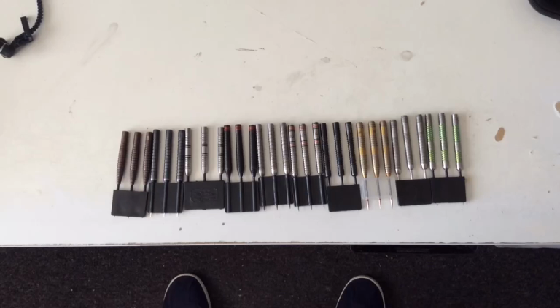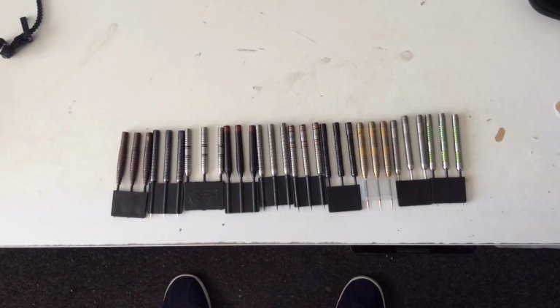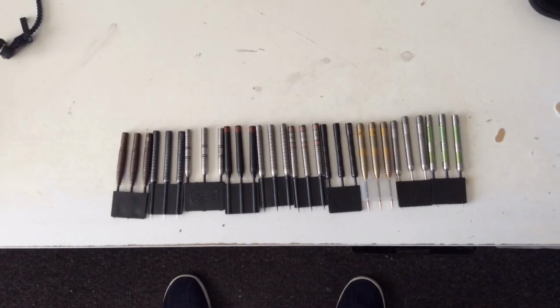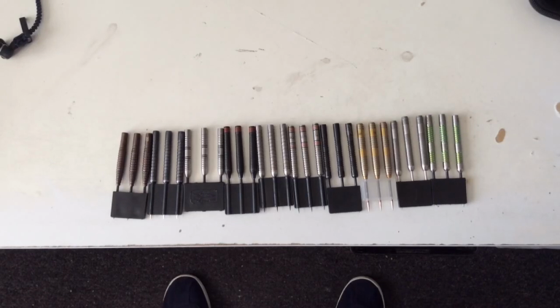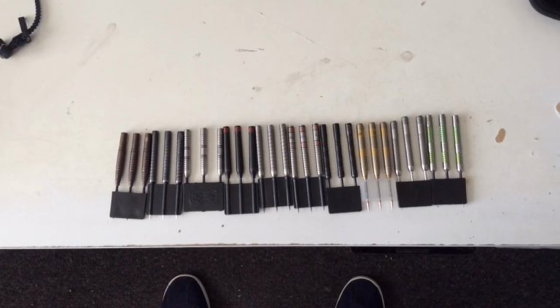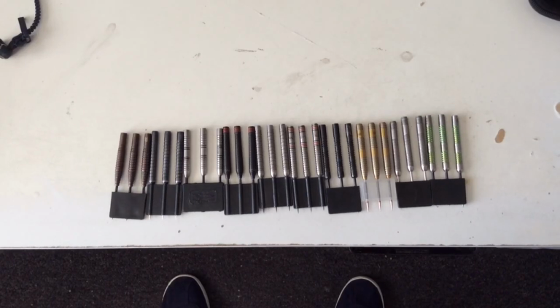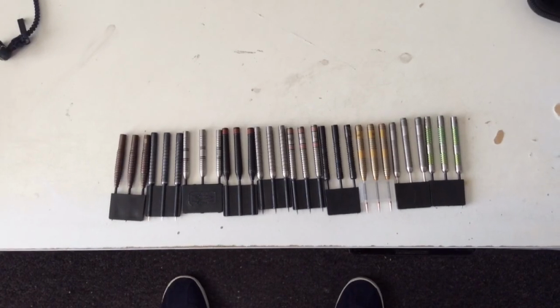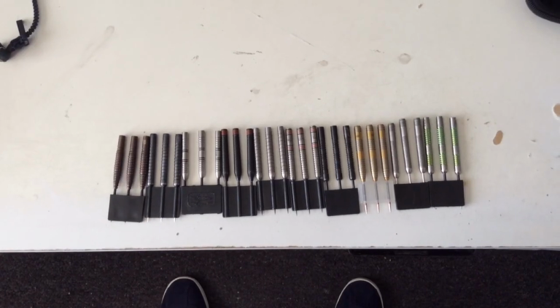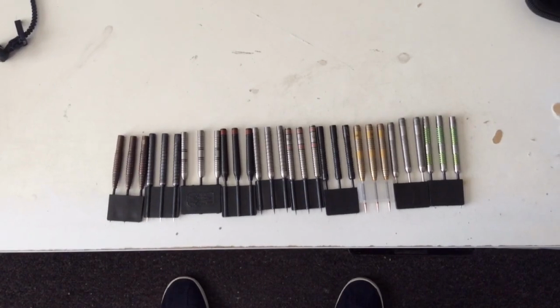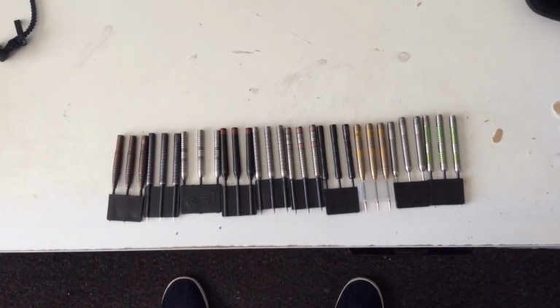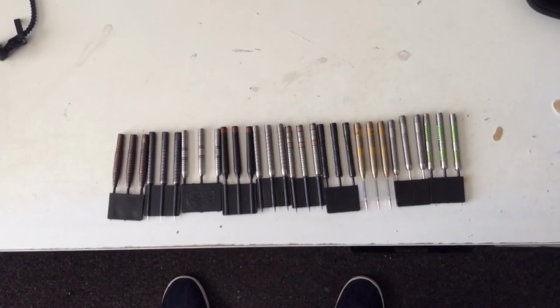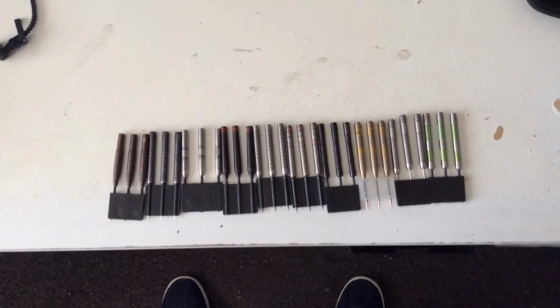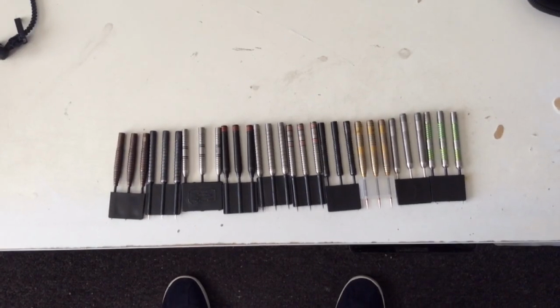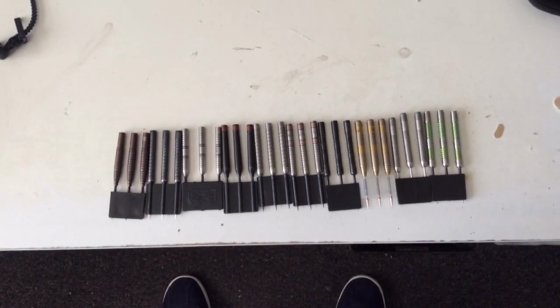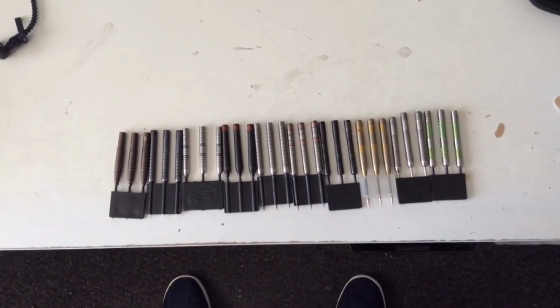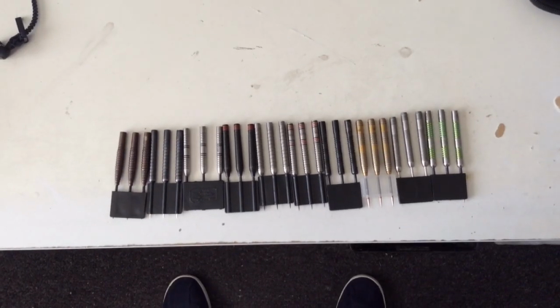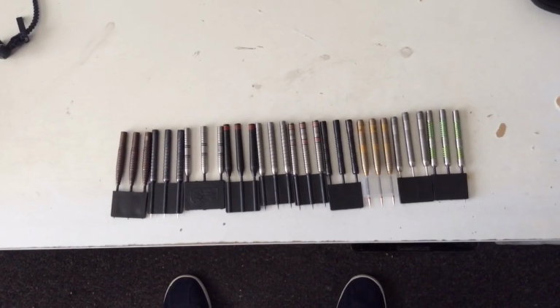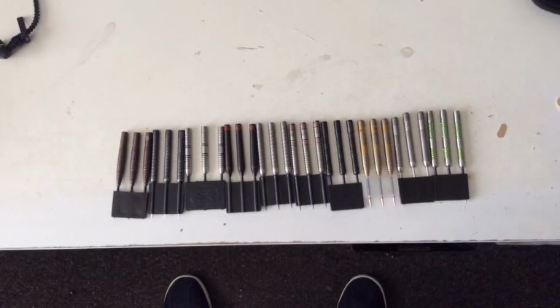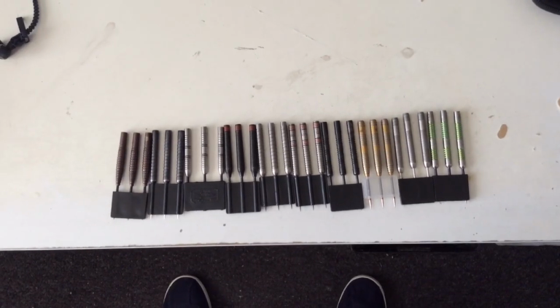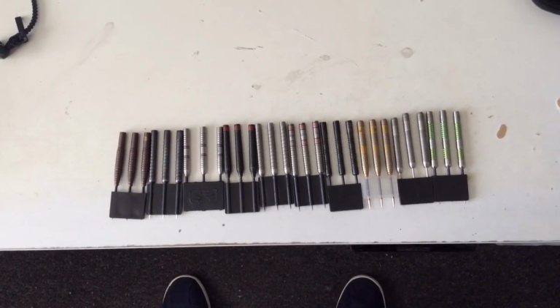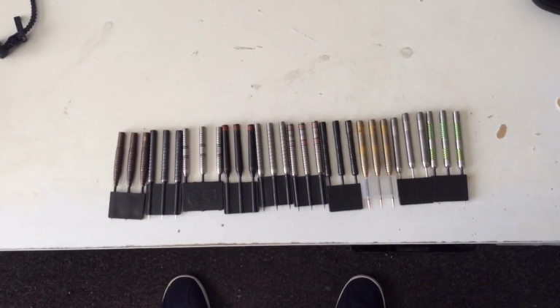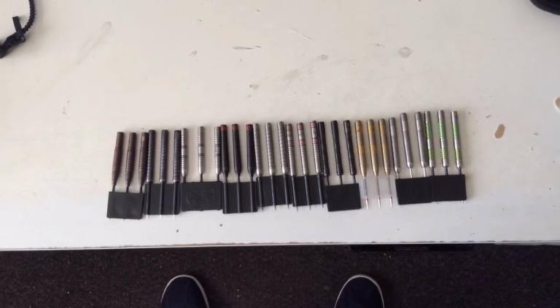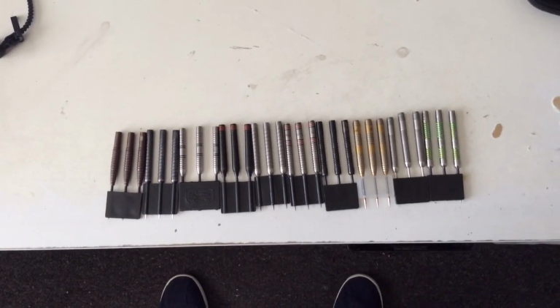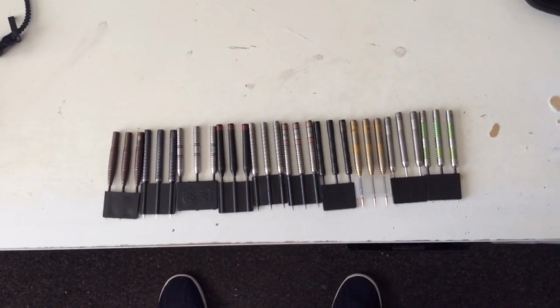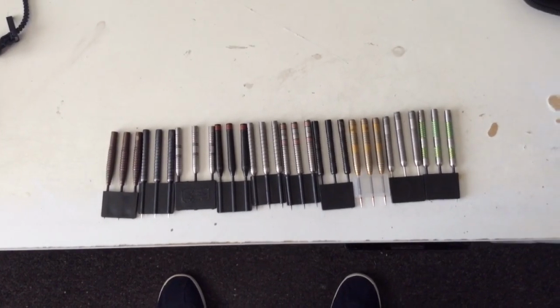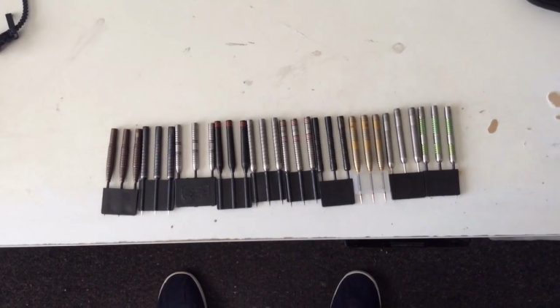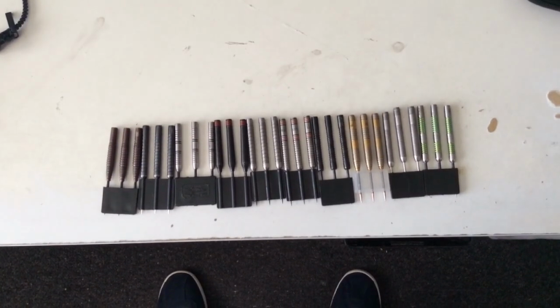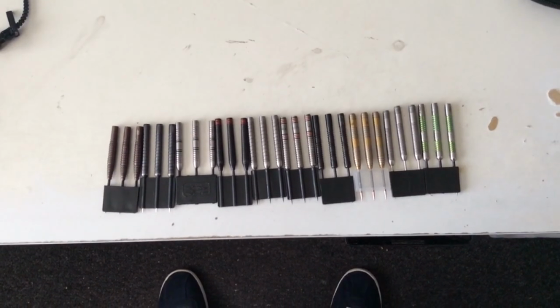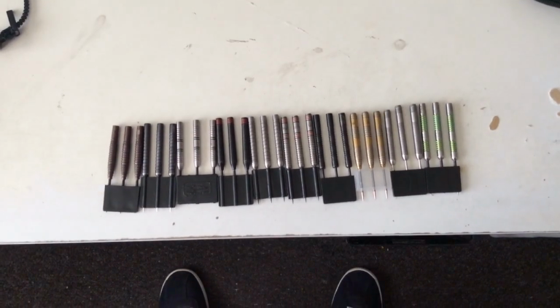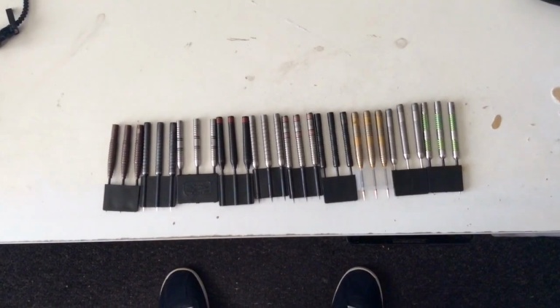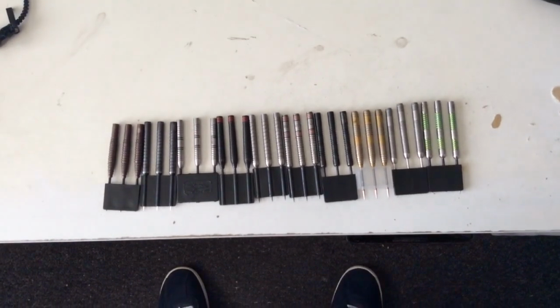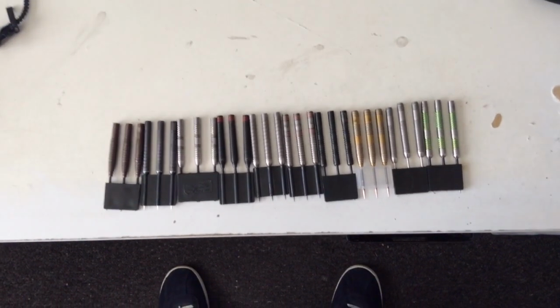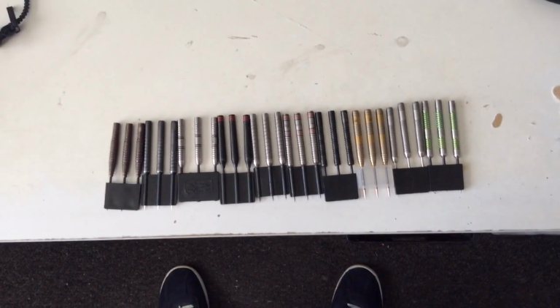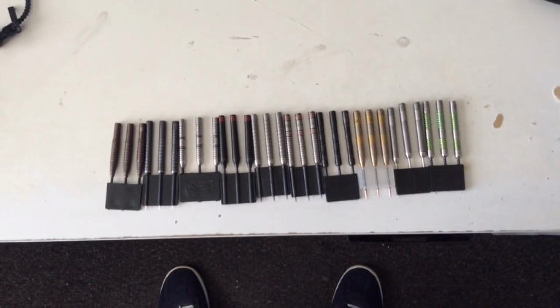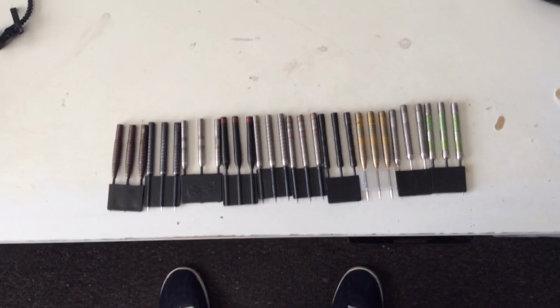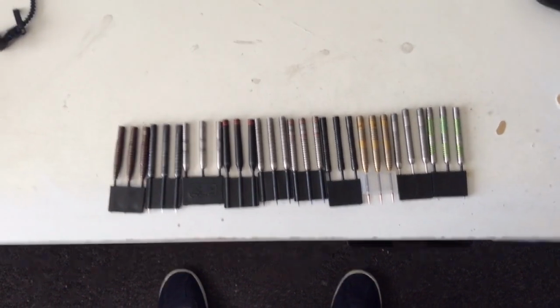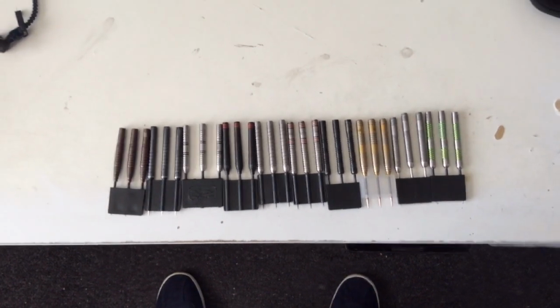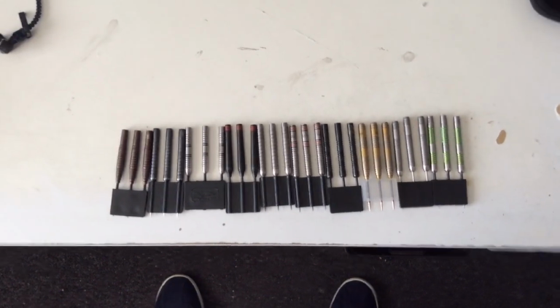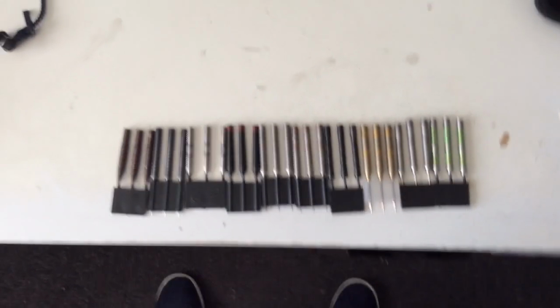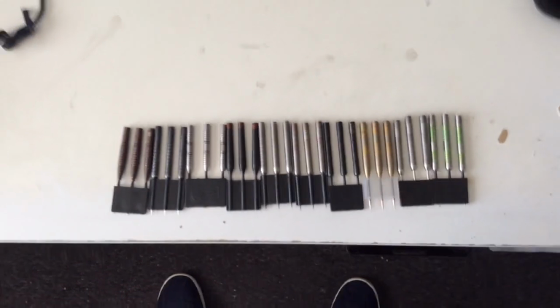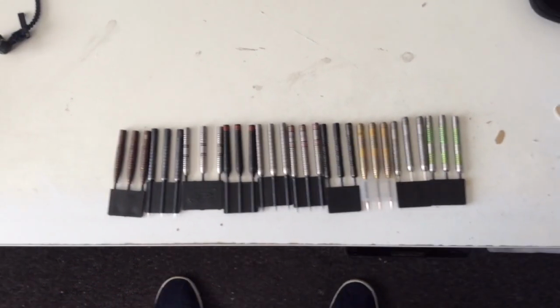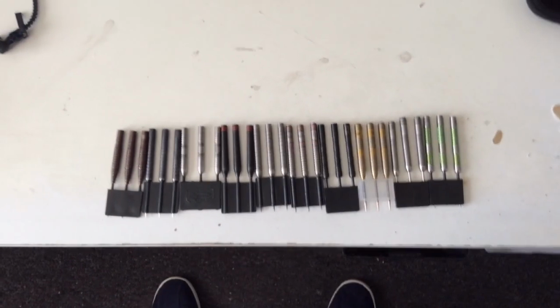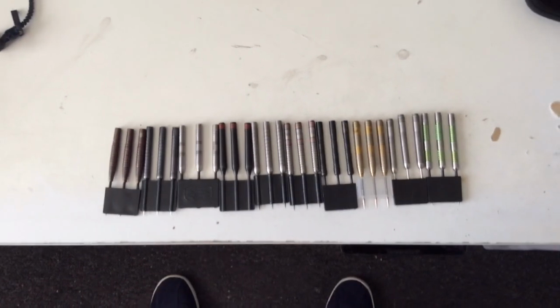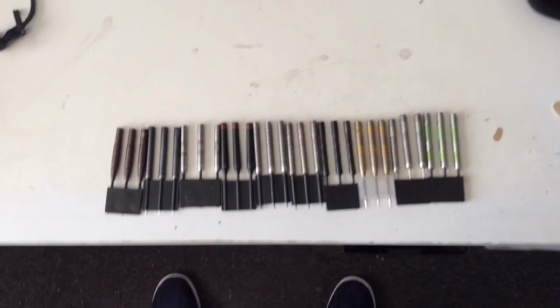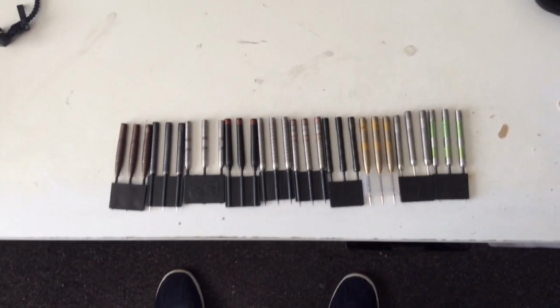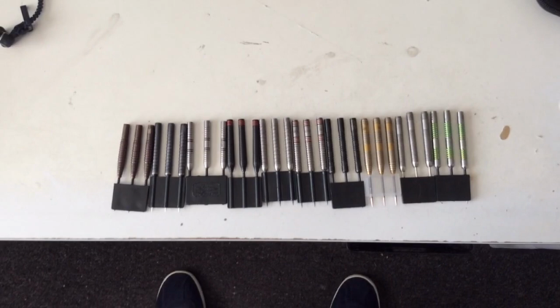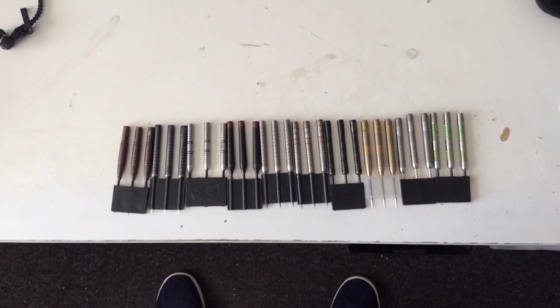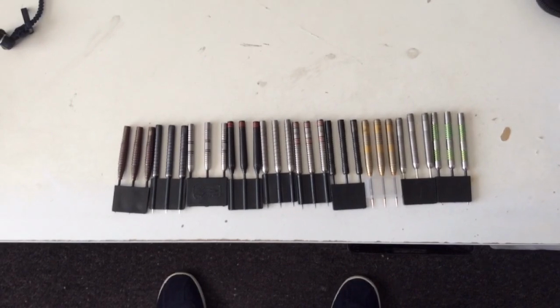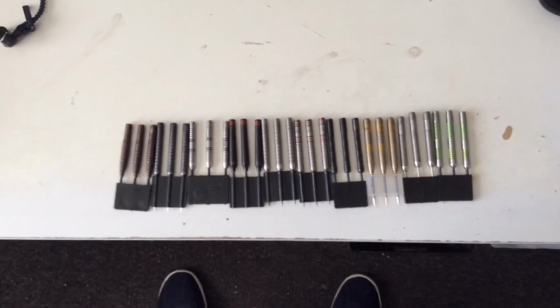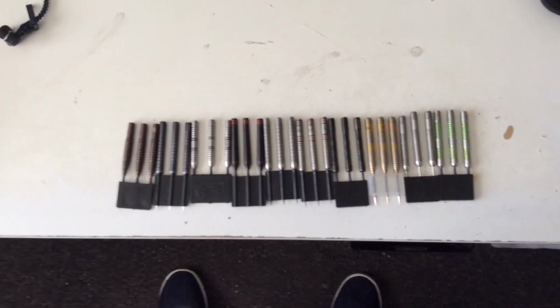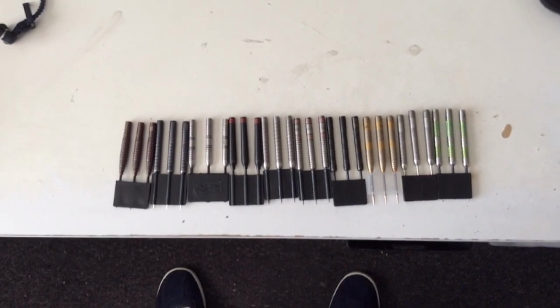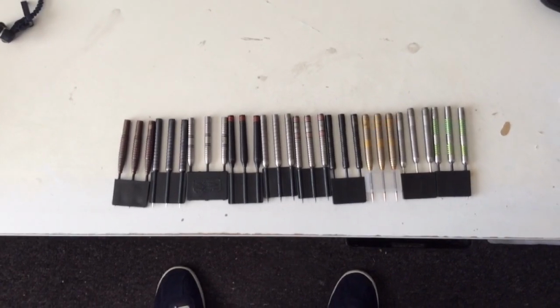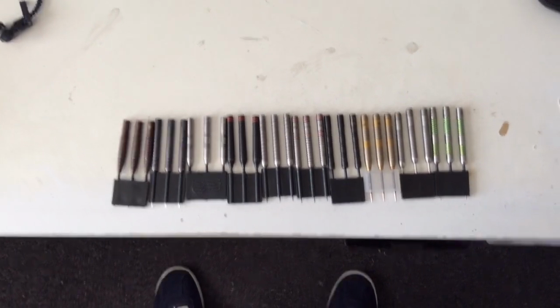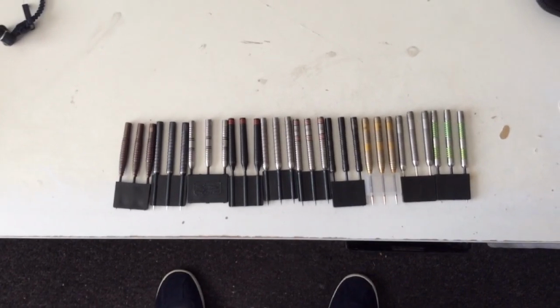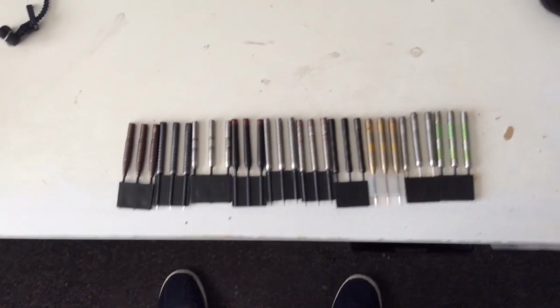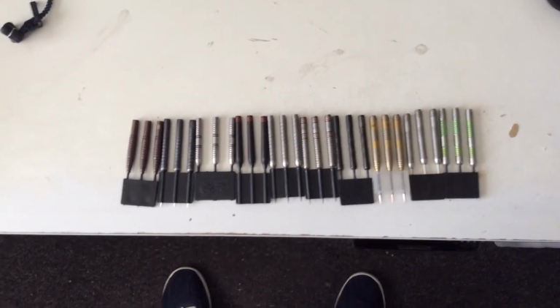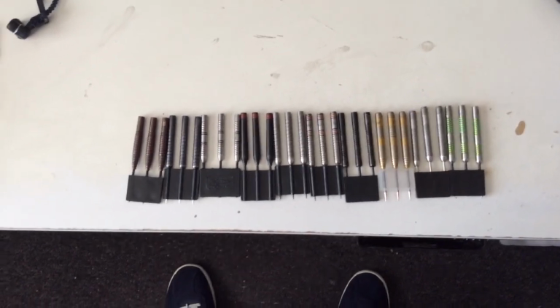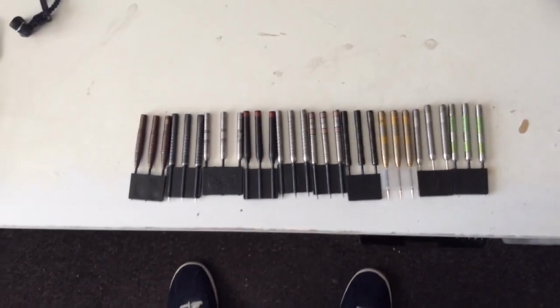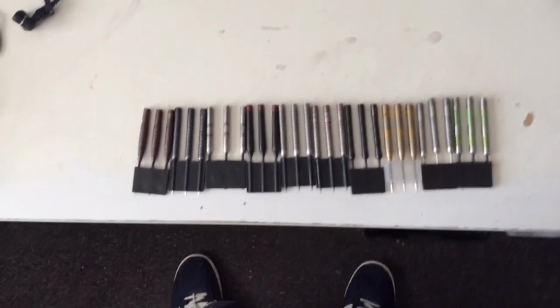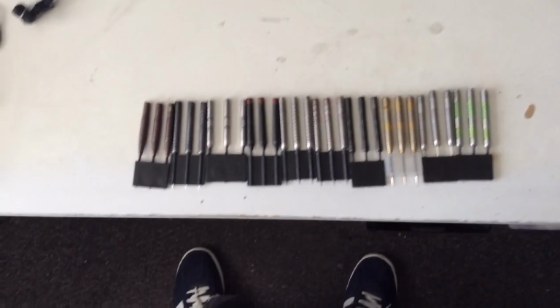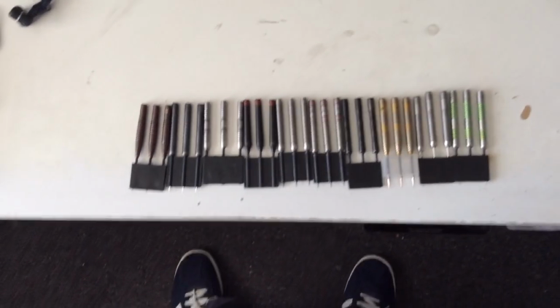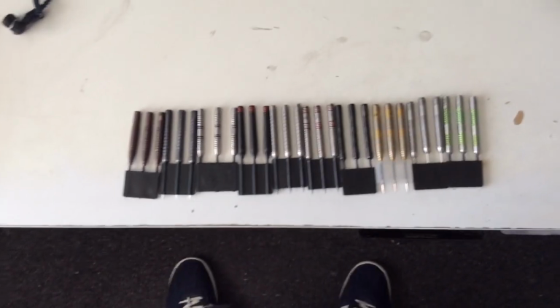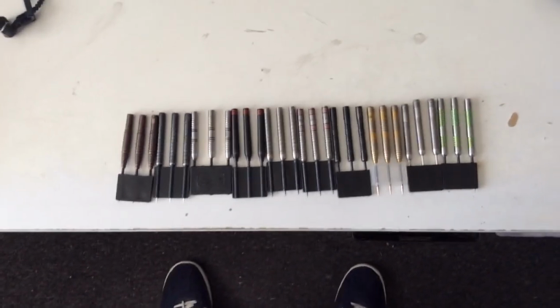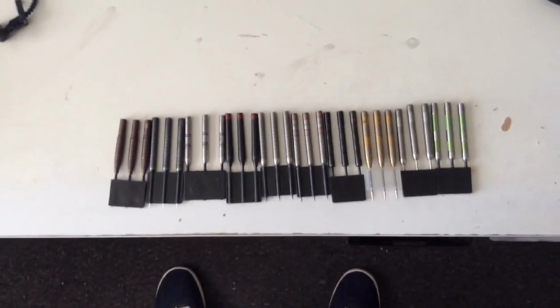Hi guys, Charlie the Boss Grey here, and these are my top 10 favourite darts. I hope you guys will enjoy it.